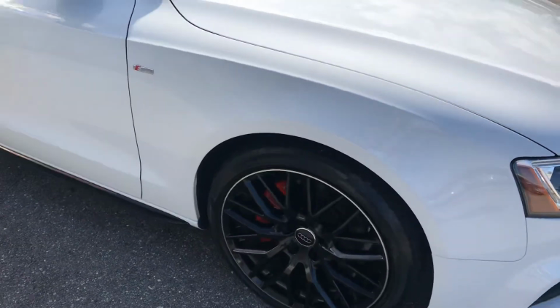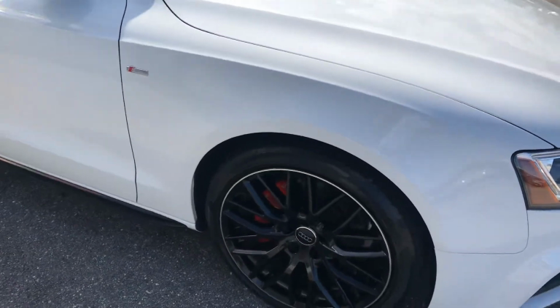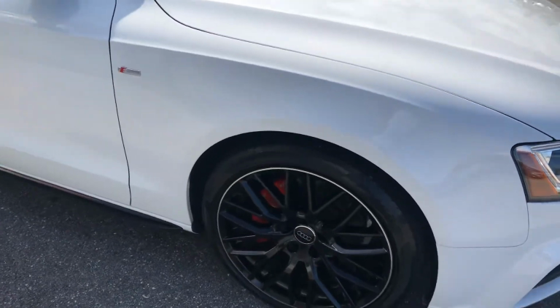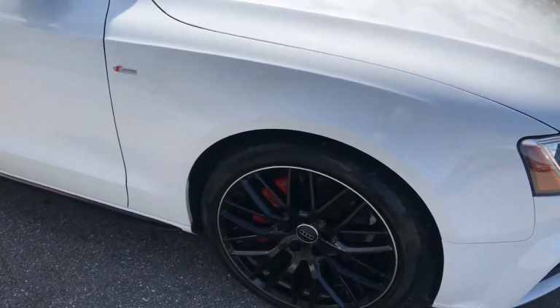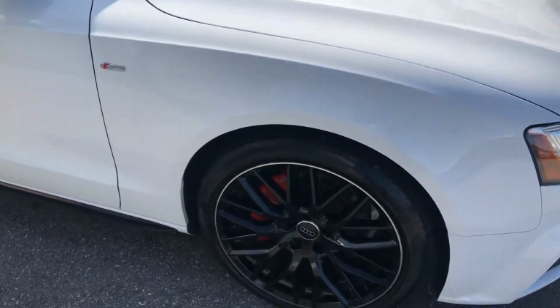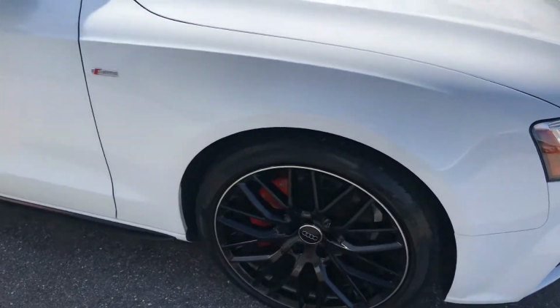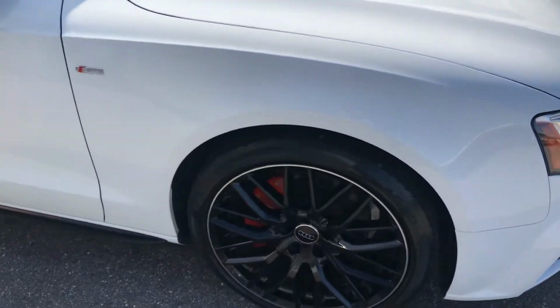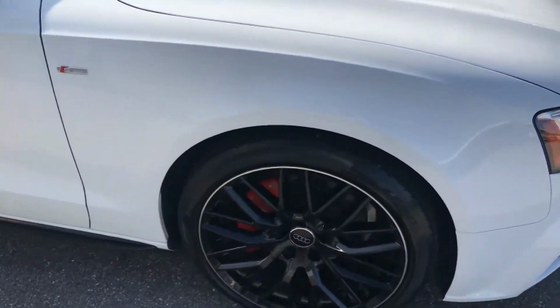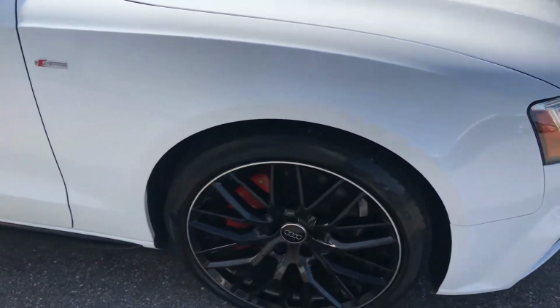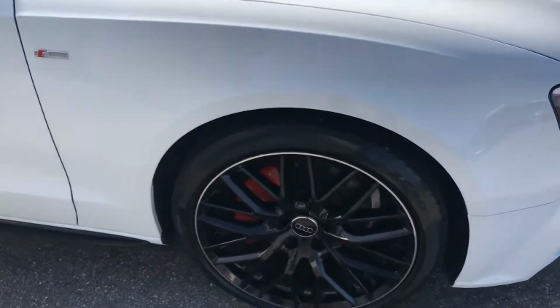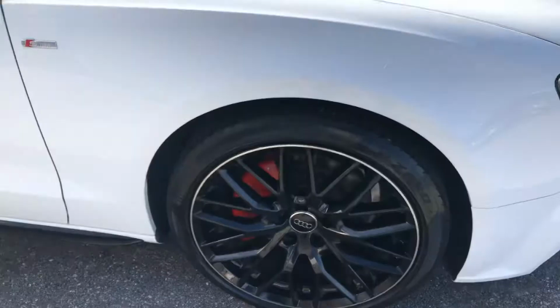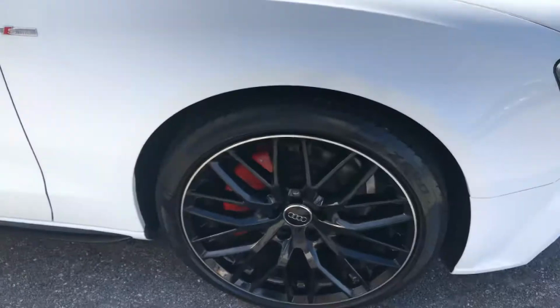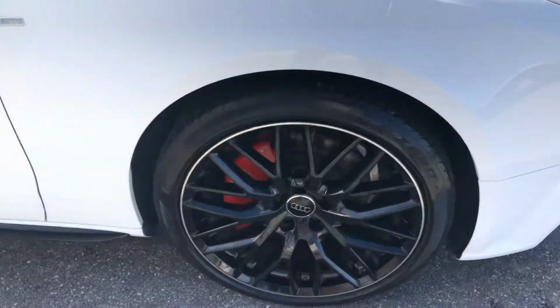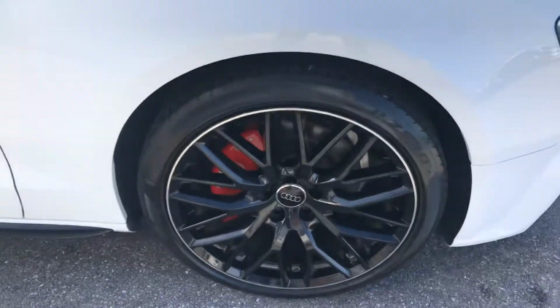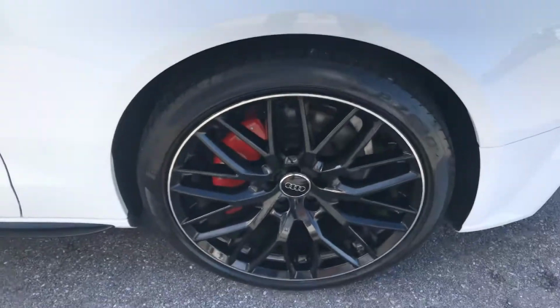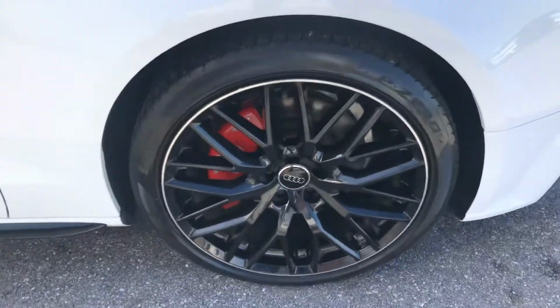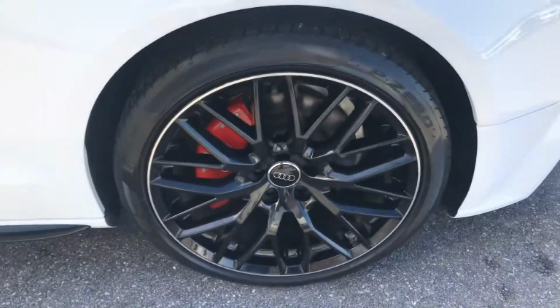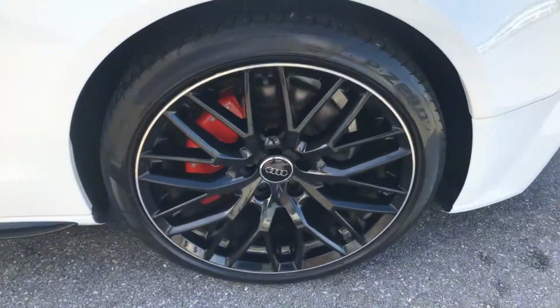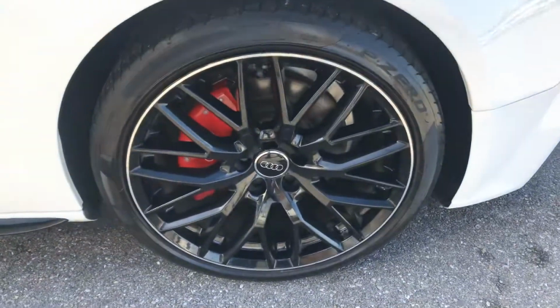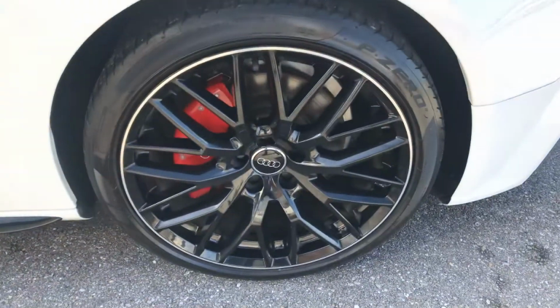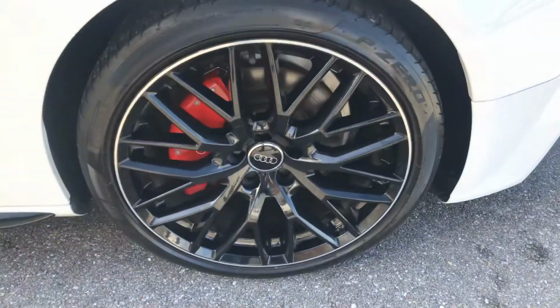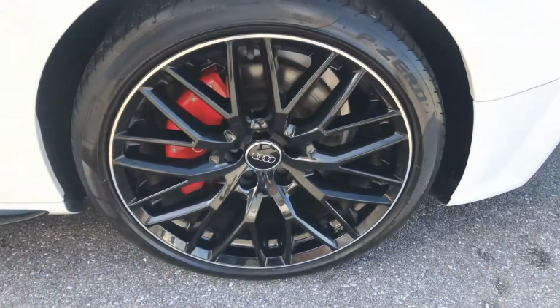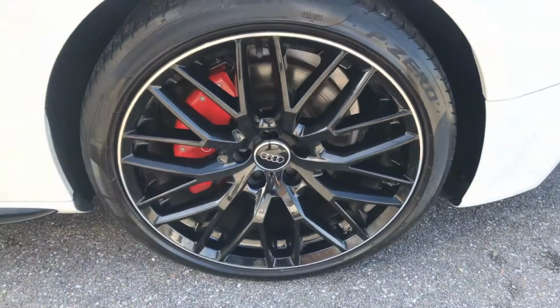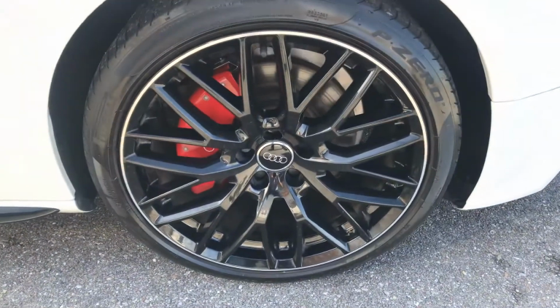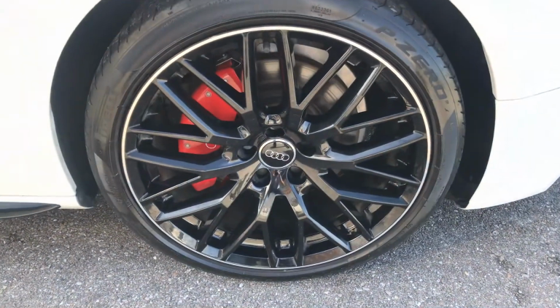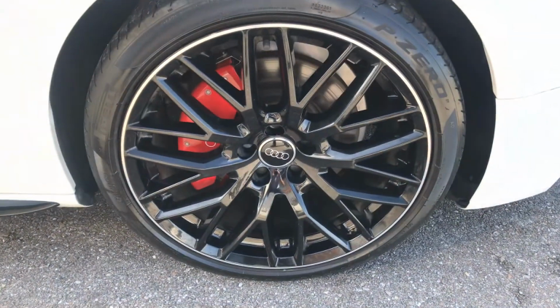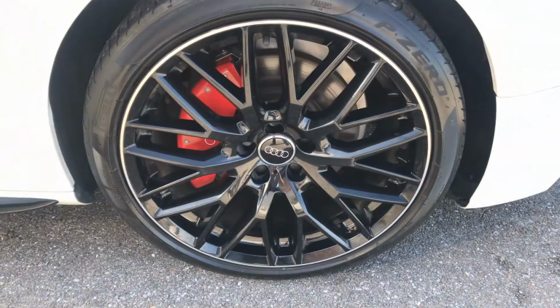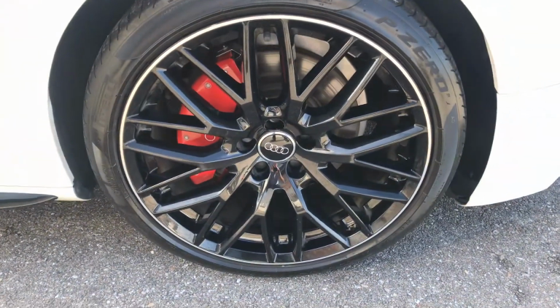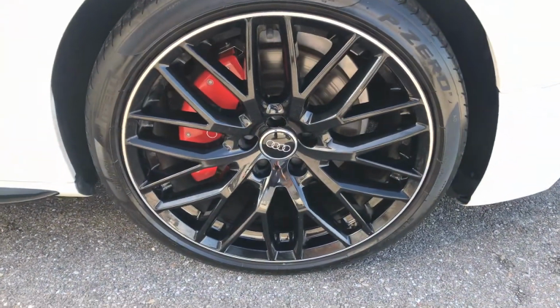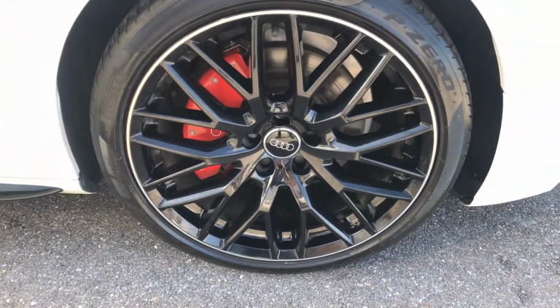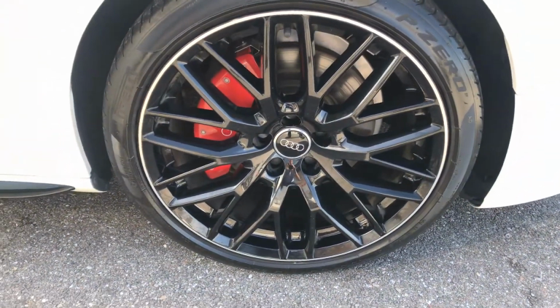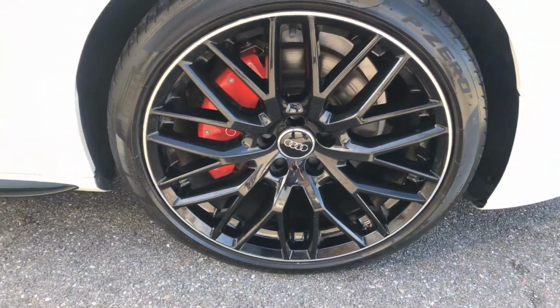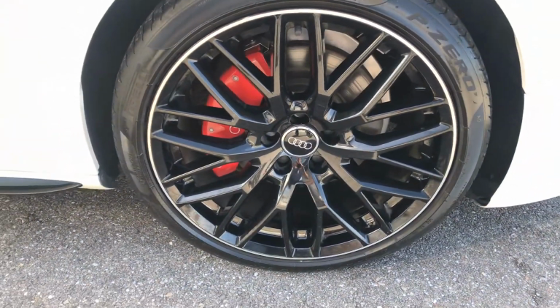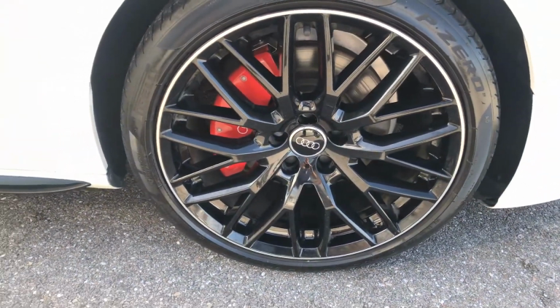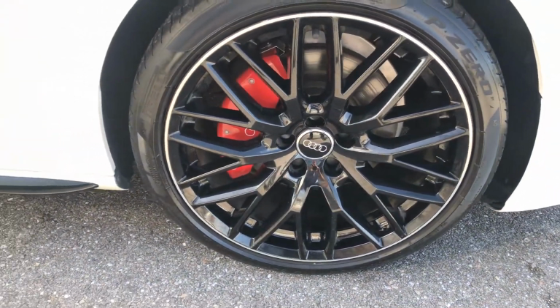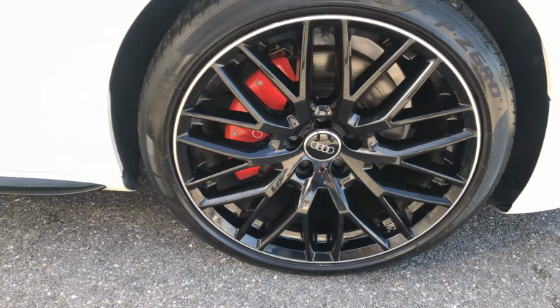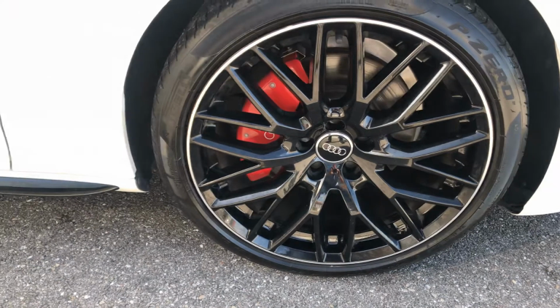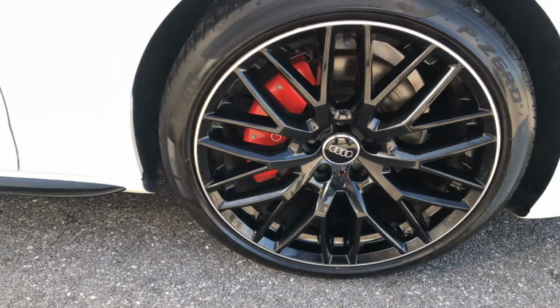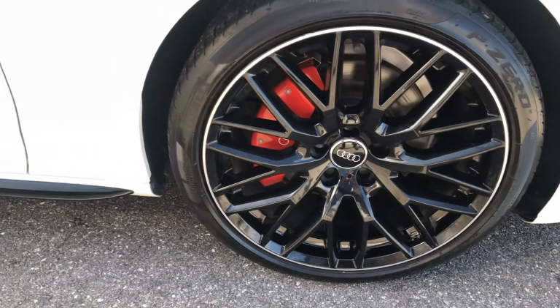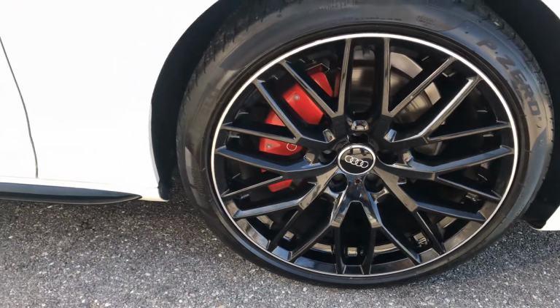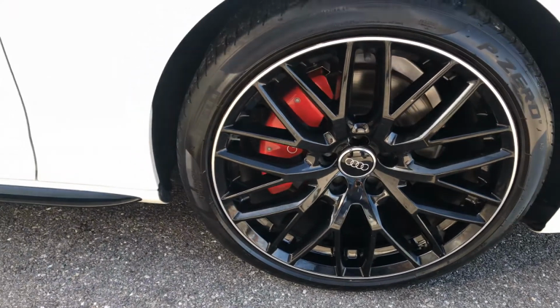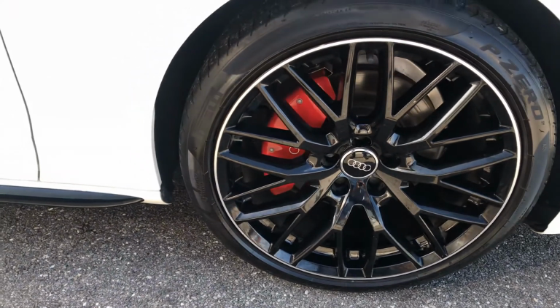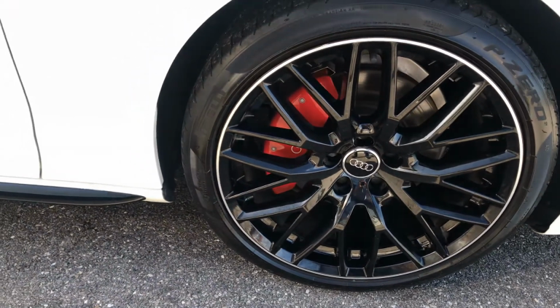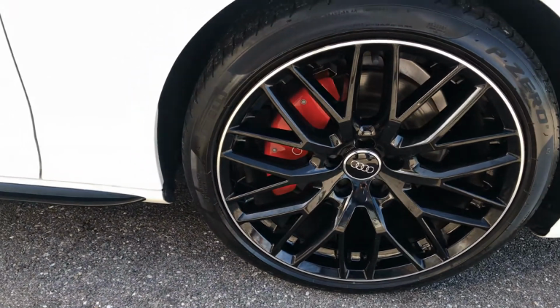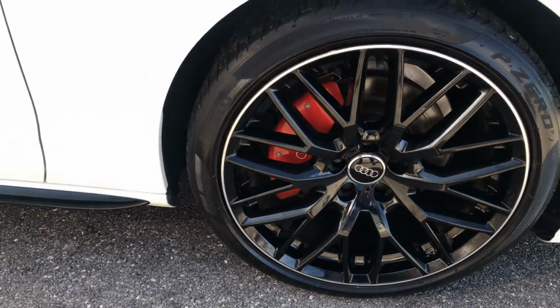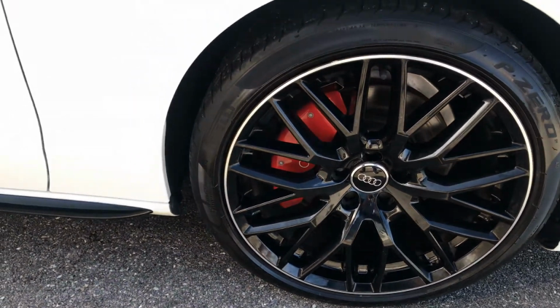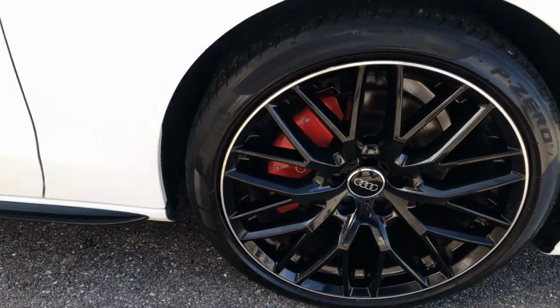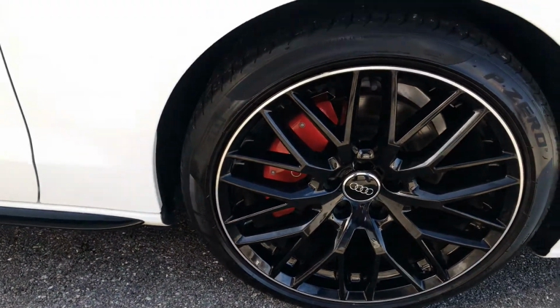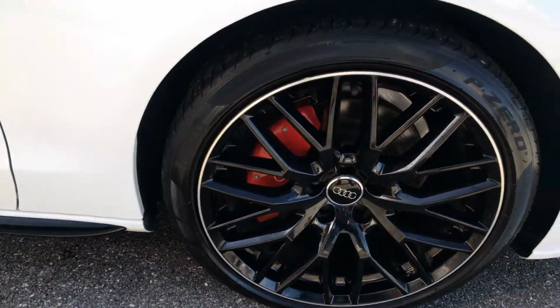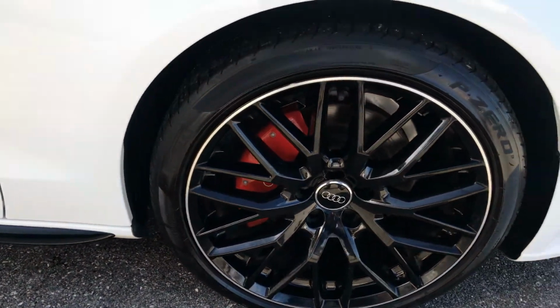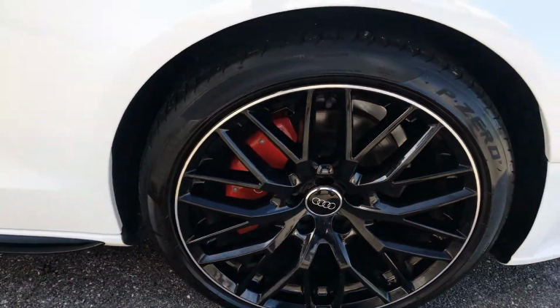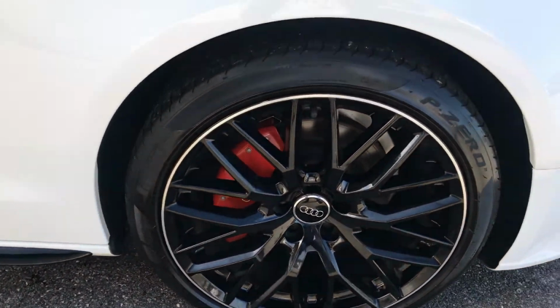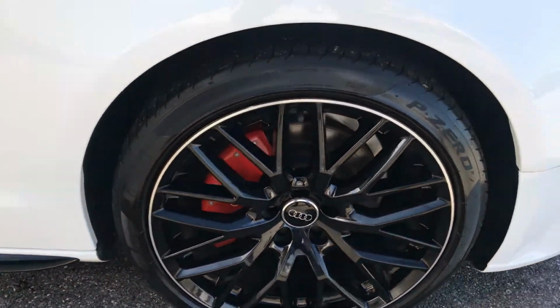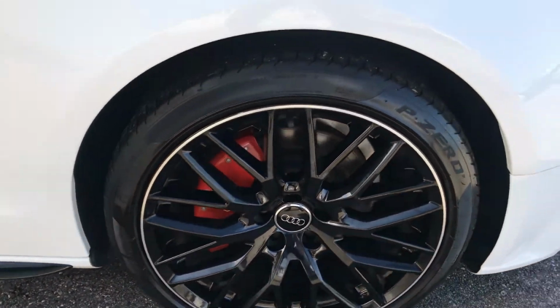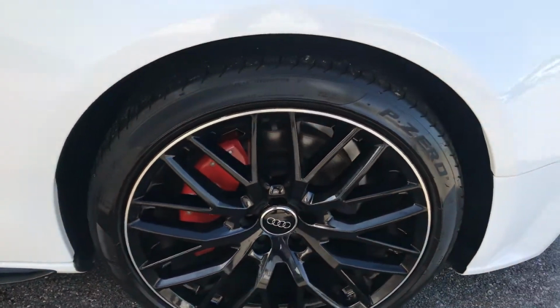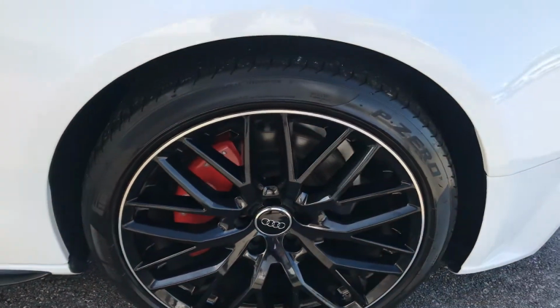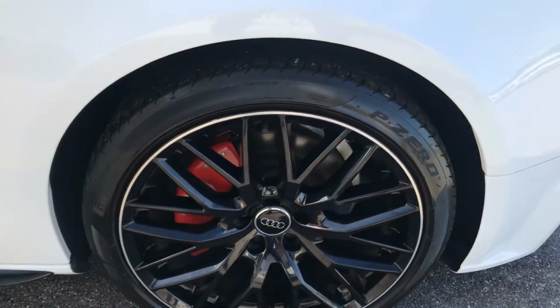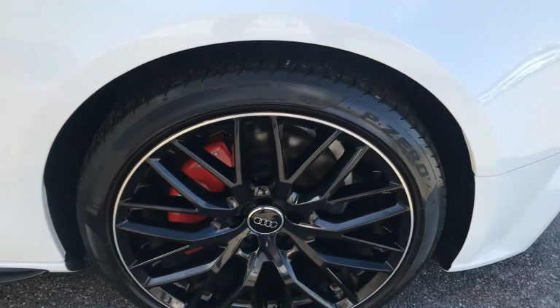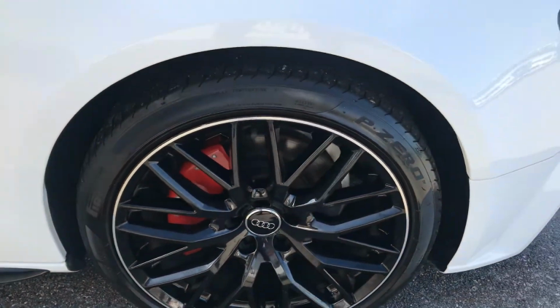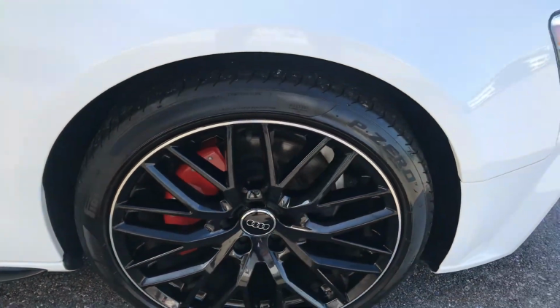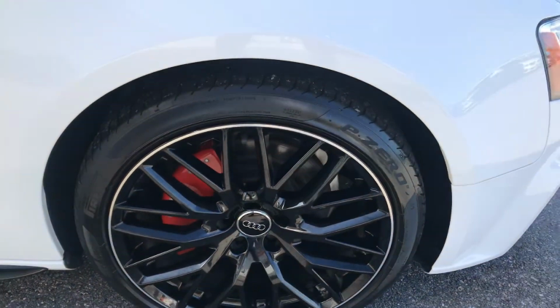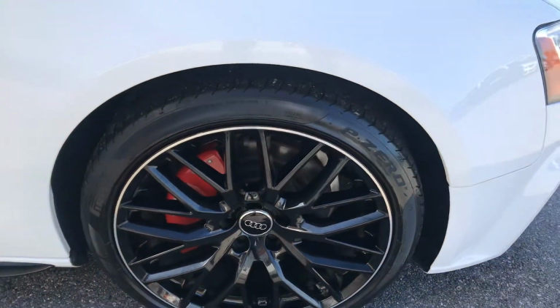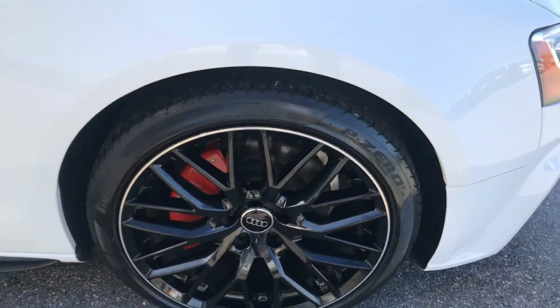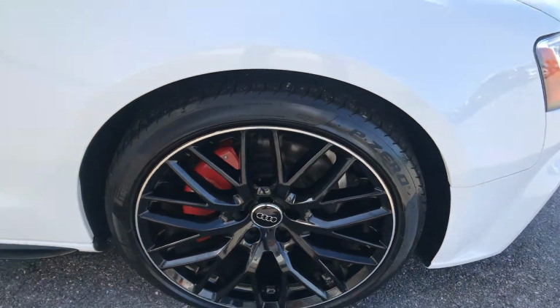Passenger side front wheel has no scuffs, marks, or curb rash.